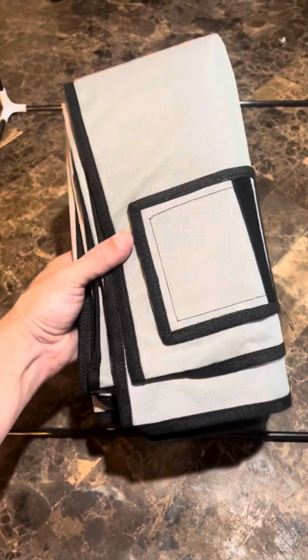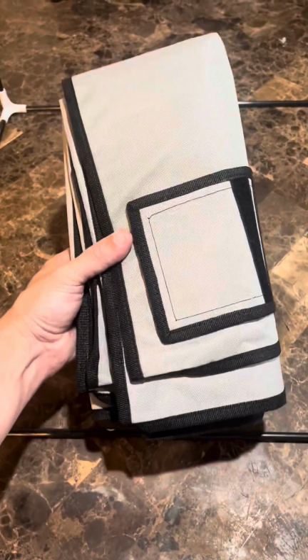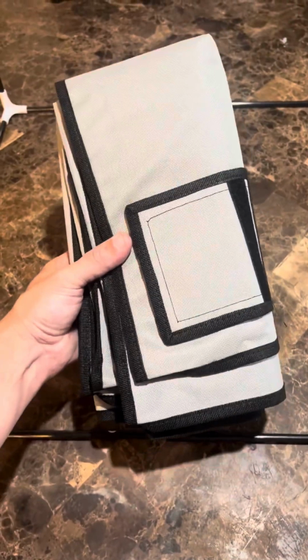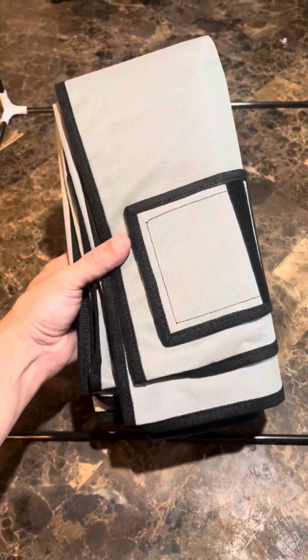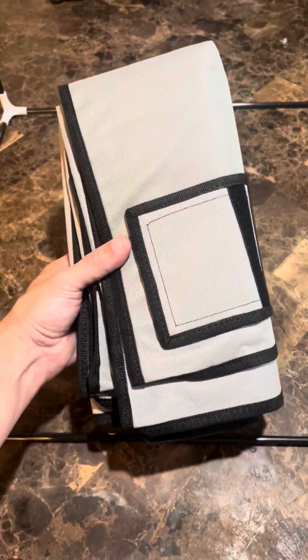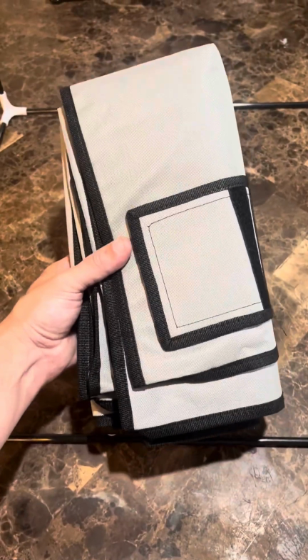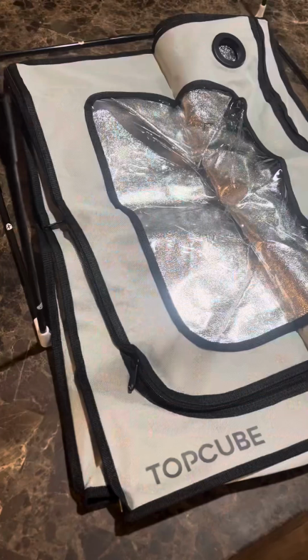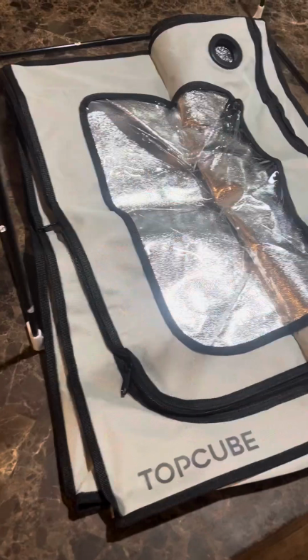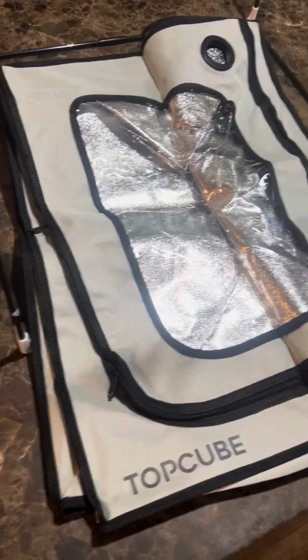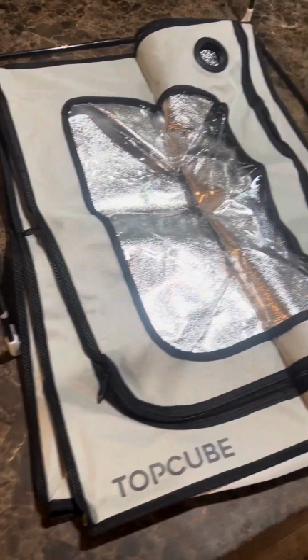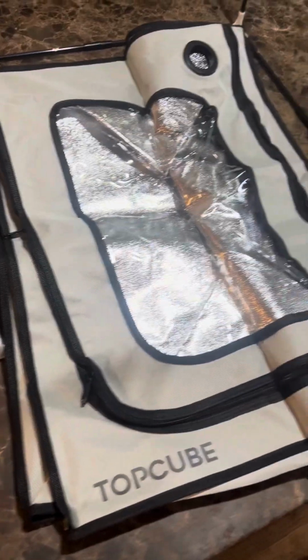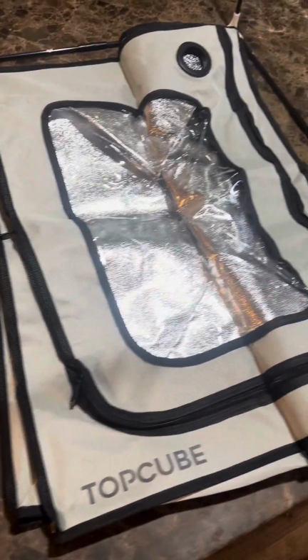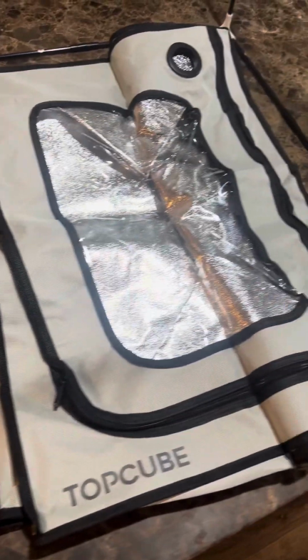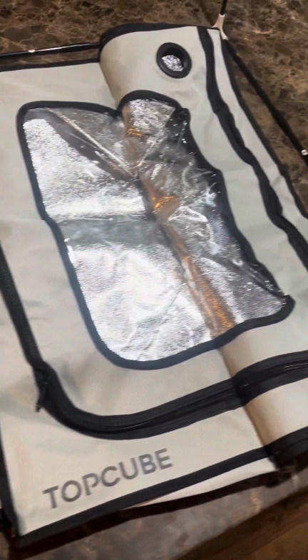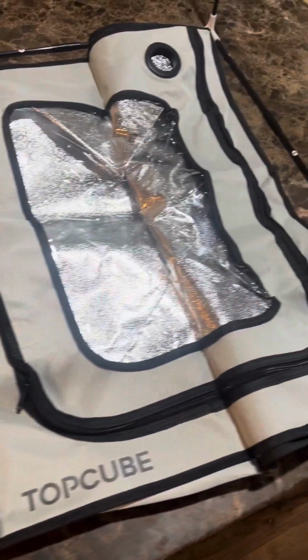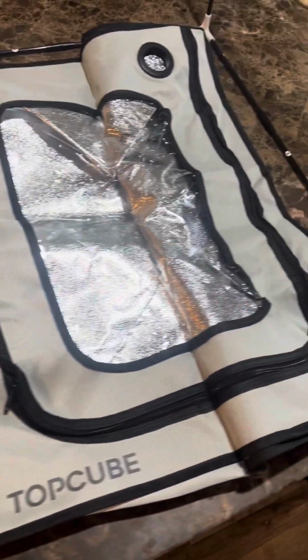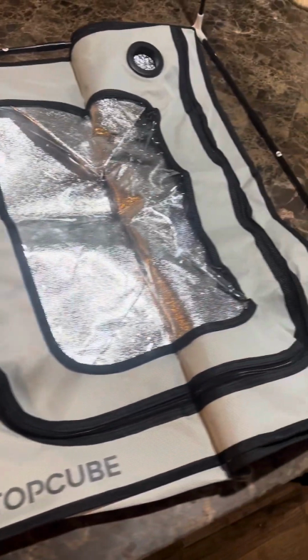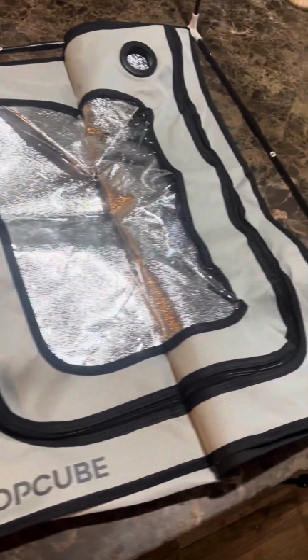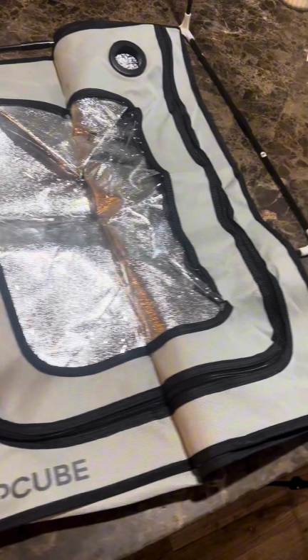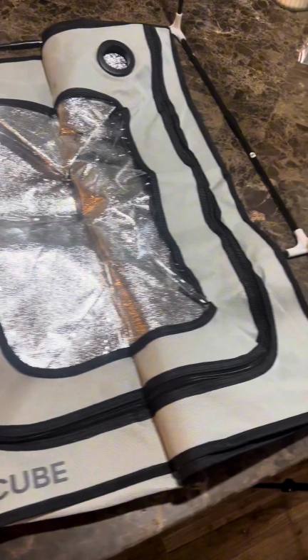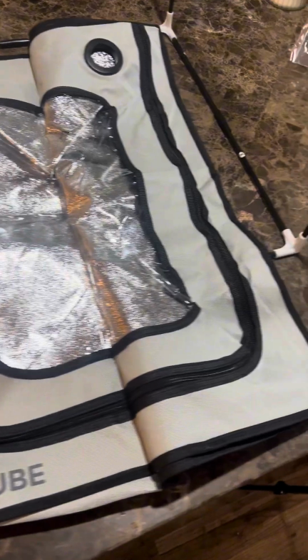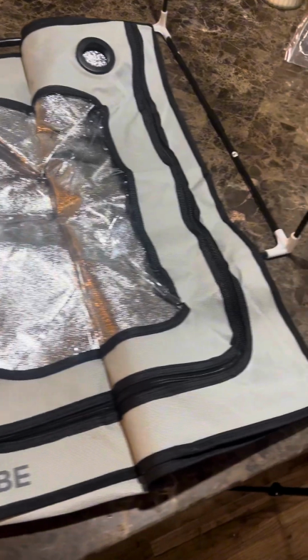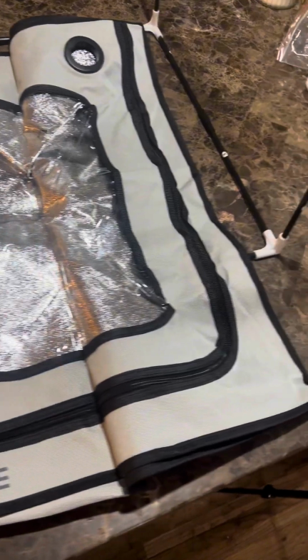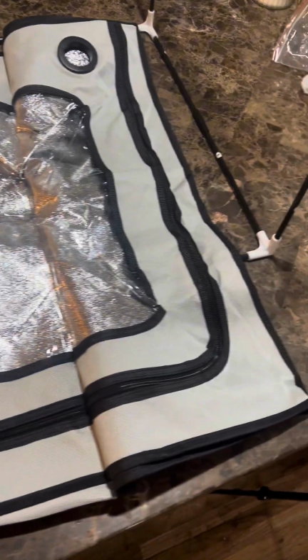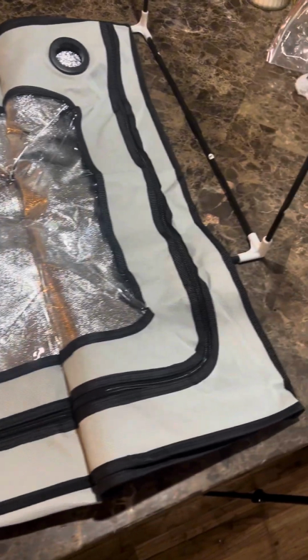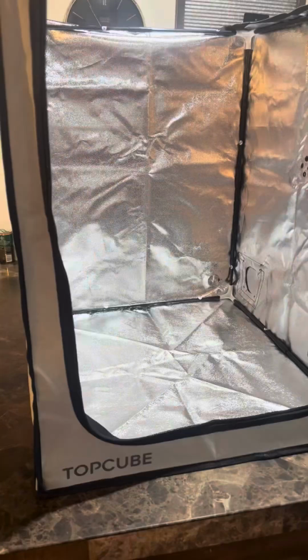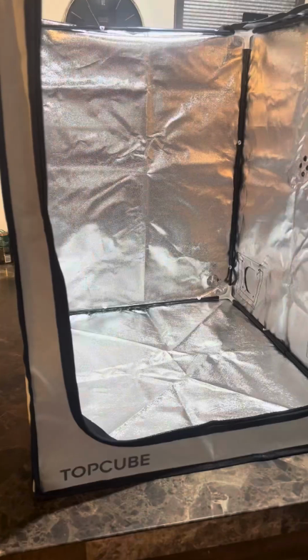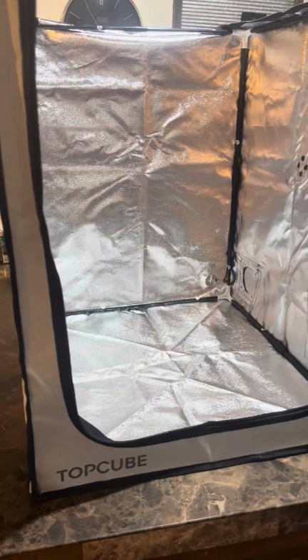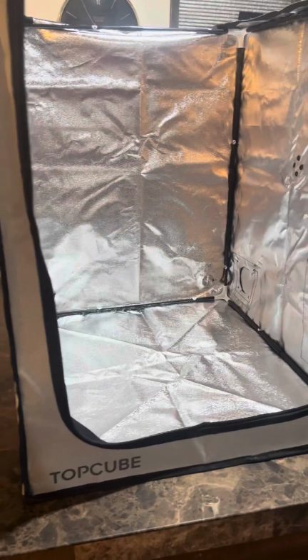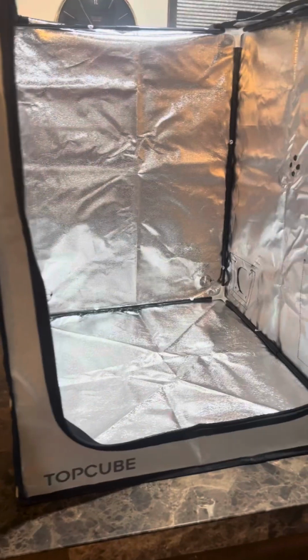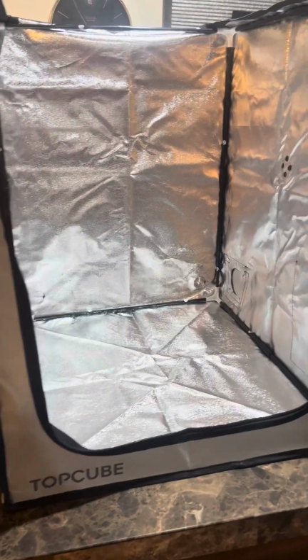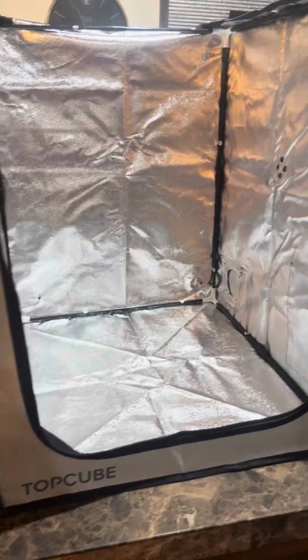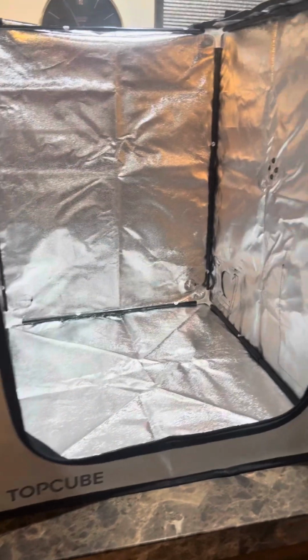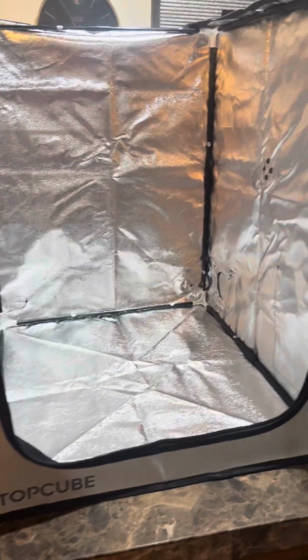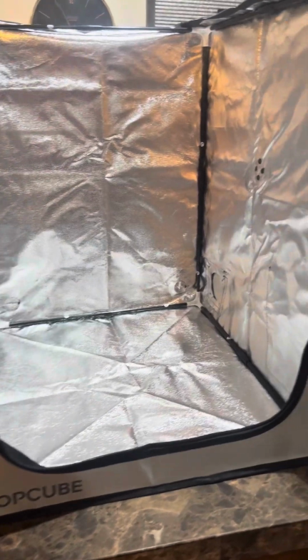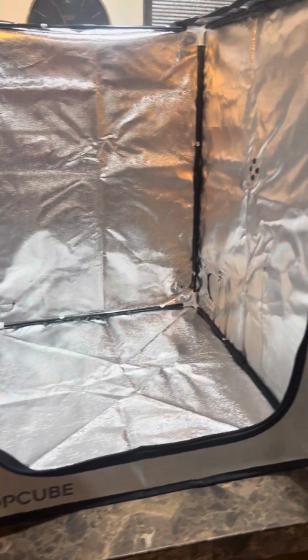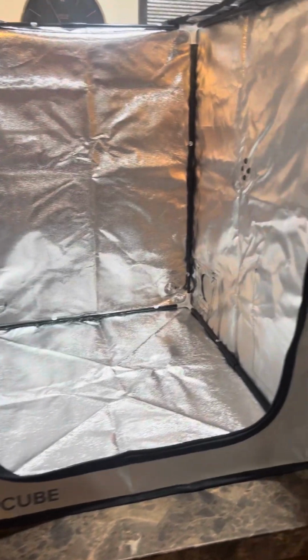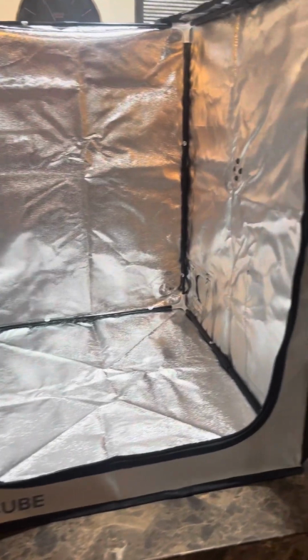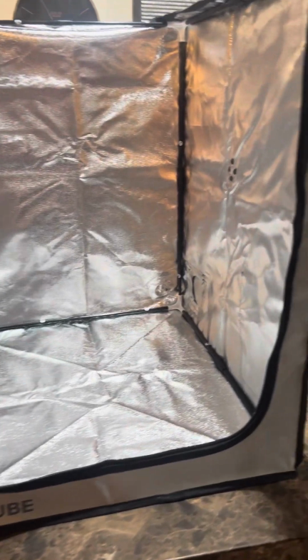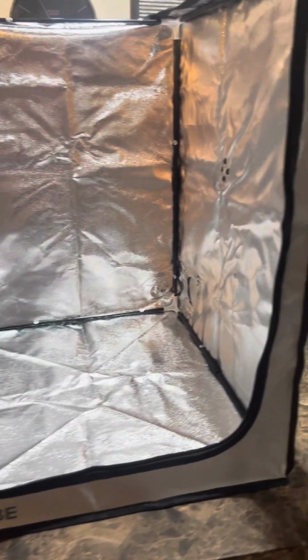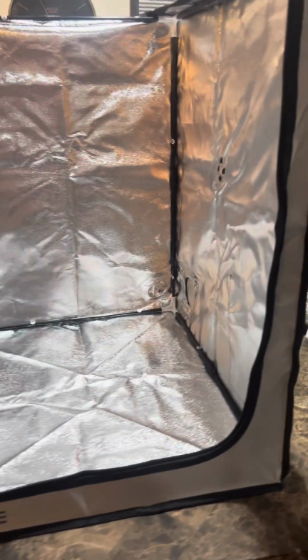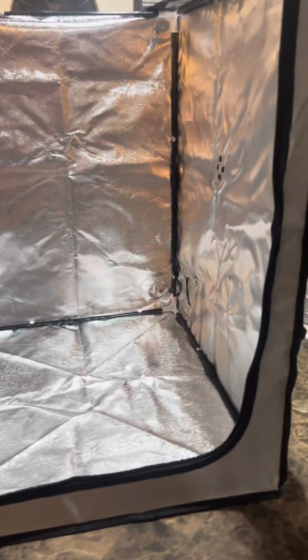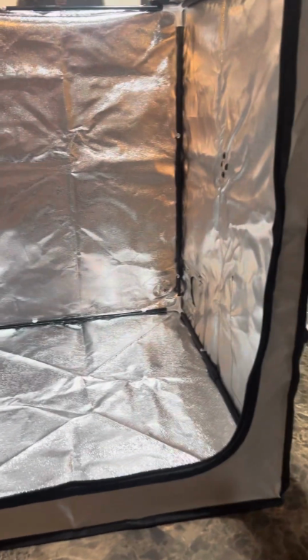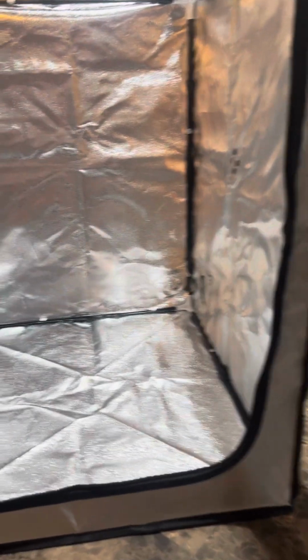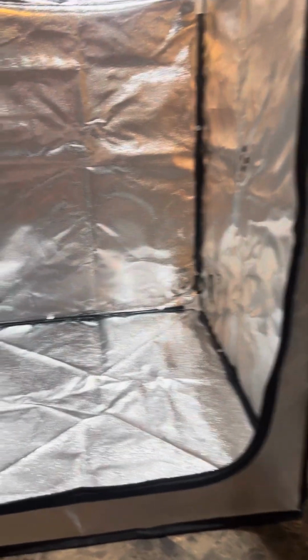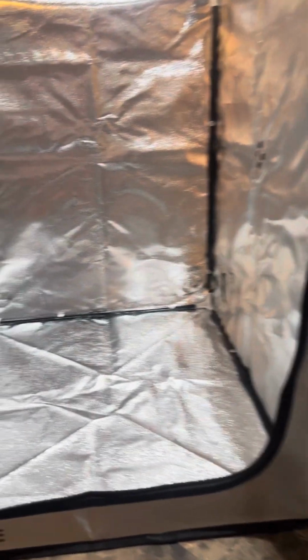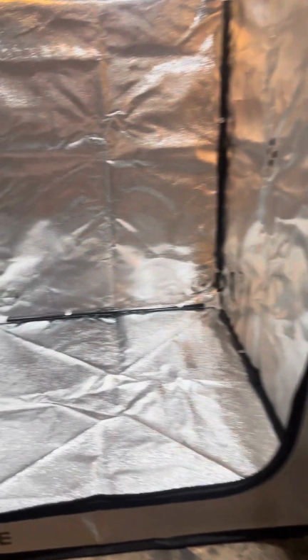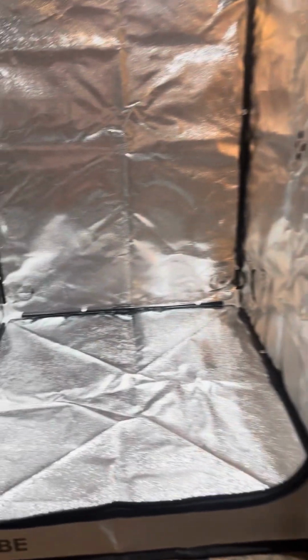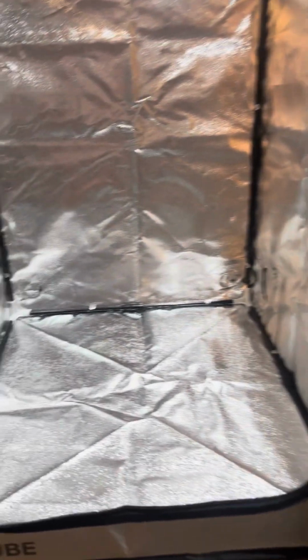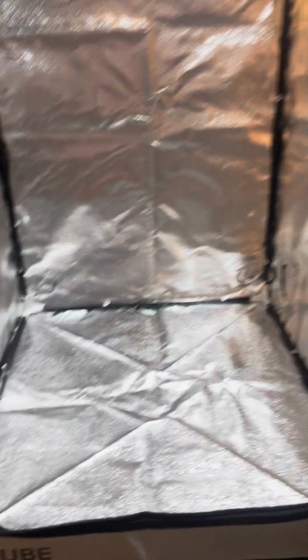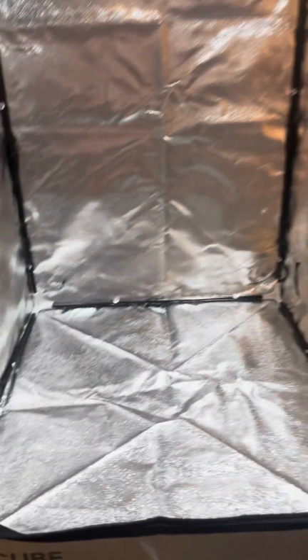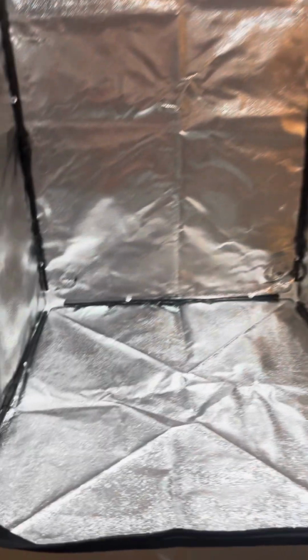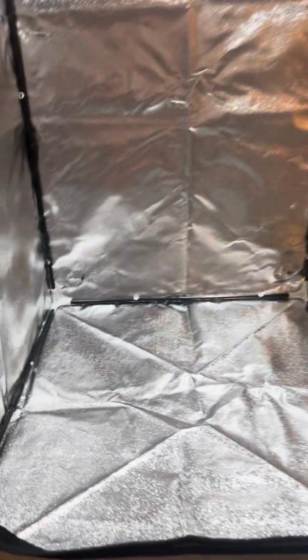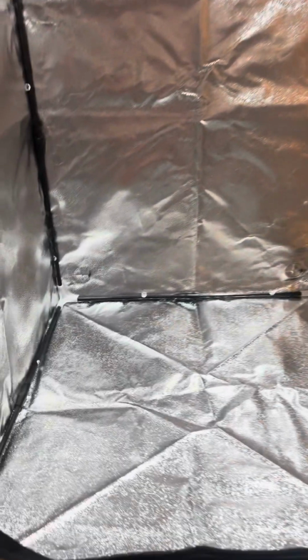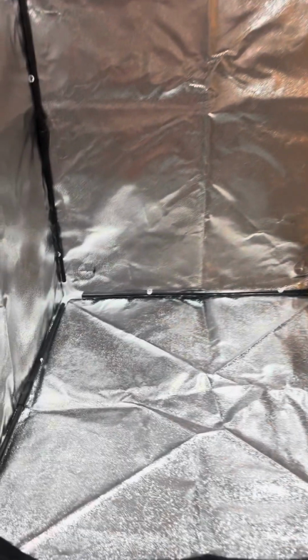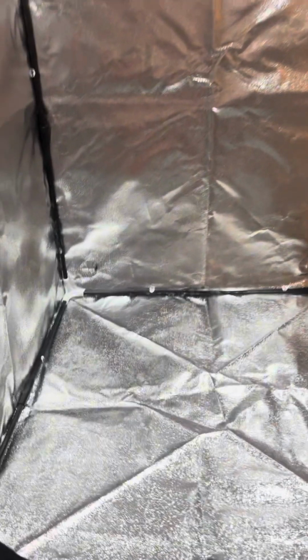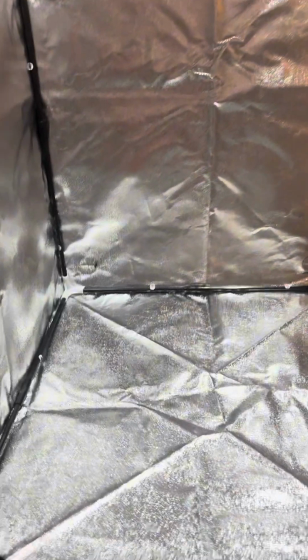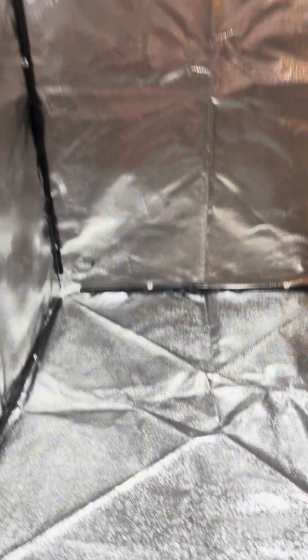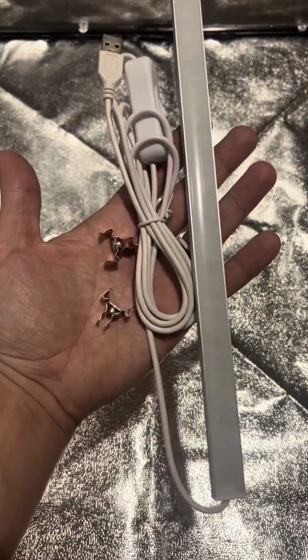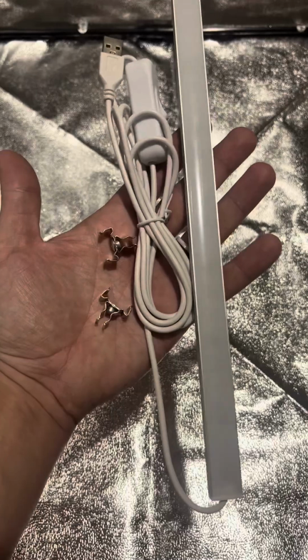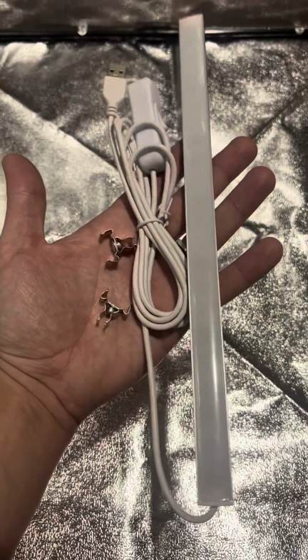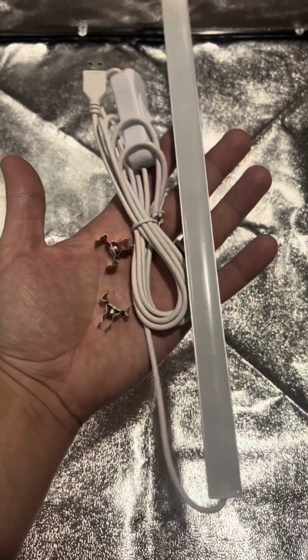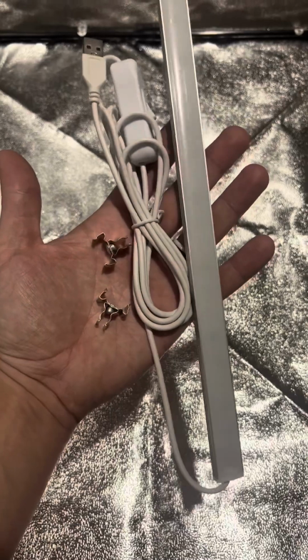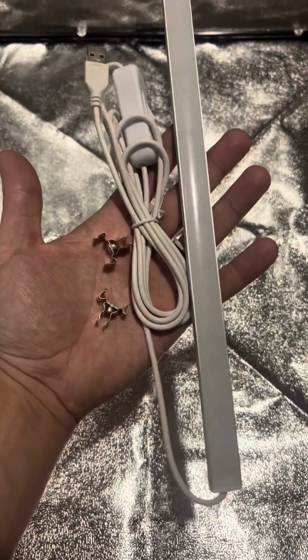Now we're going to put the cover on it. Looks like it's pretty good quality, honestly. I'm pretty impressed with this enclosure.